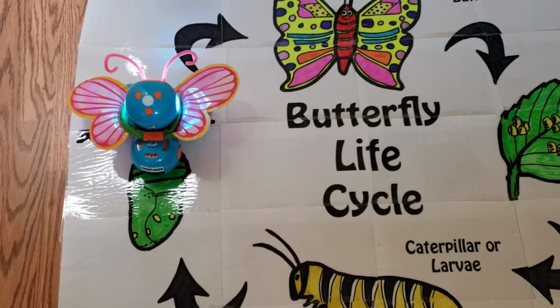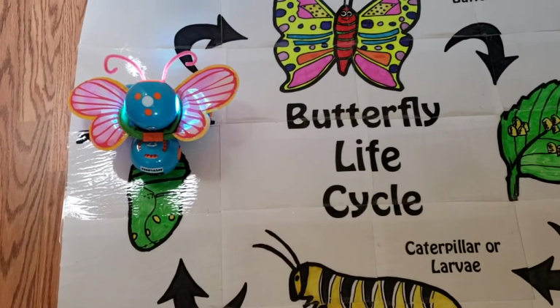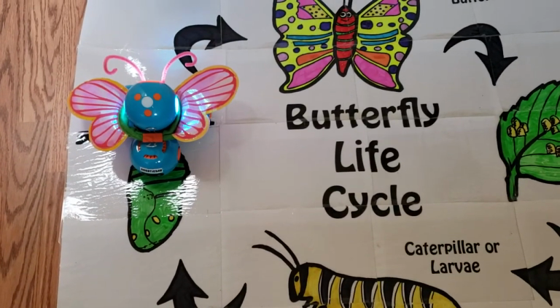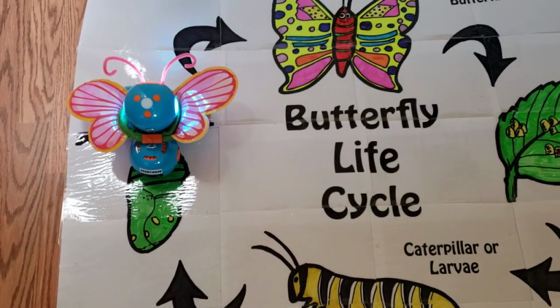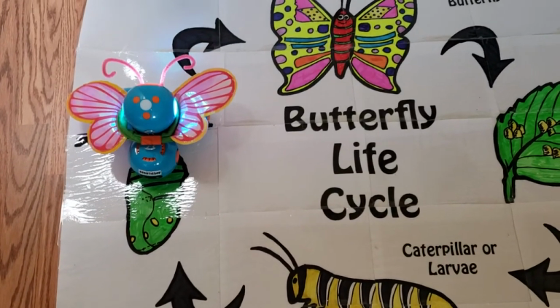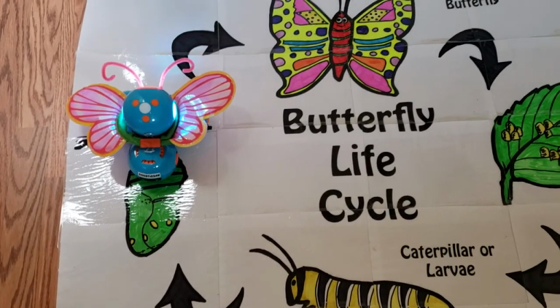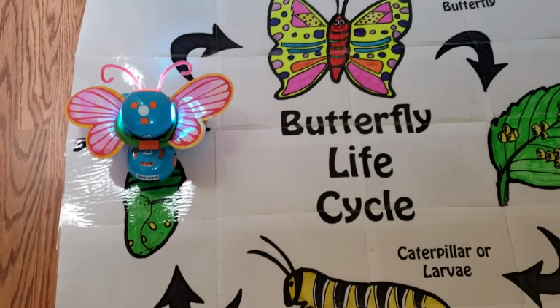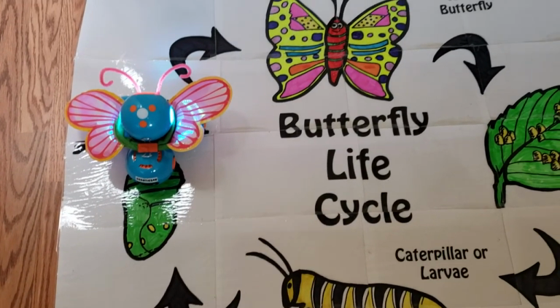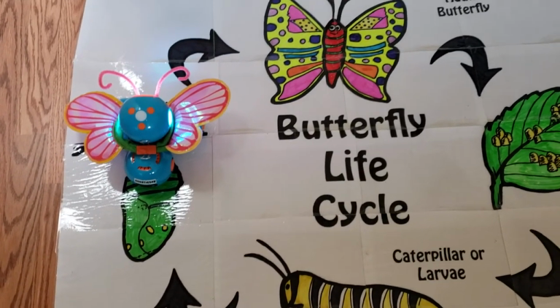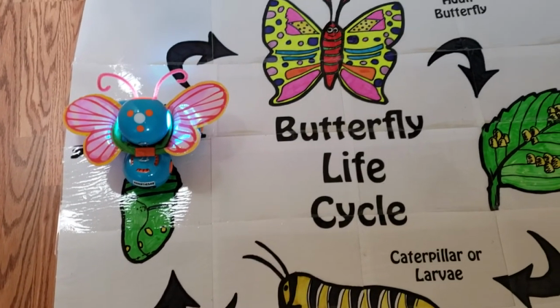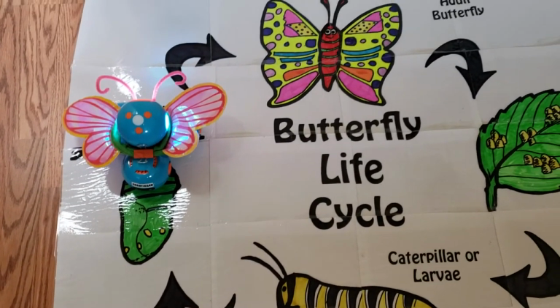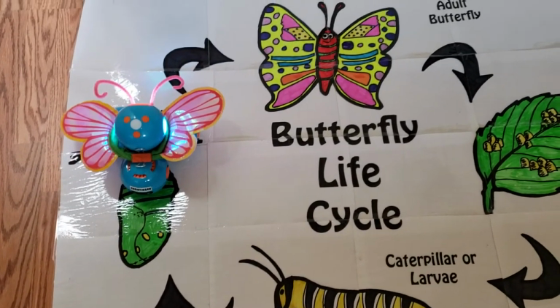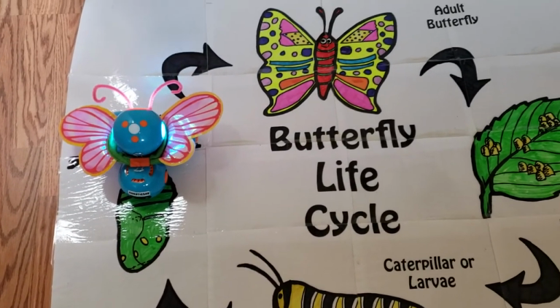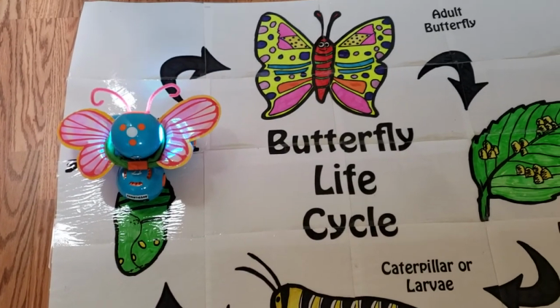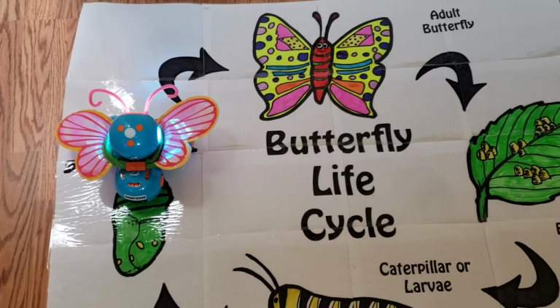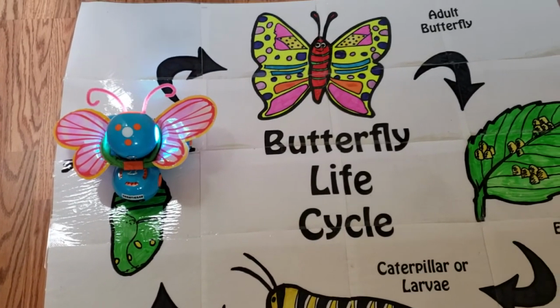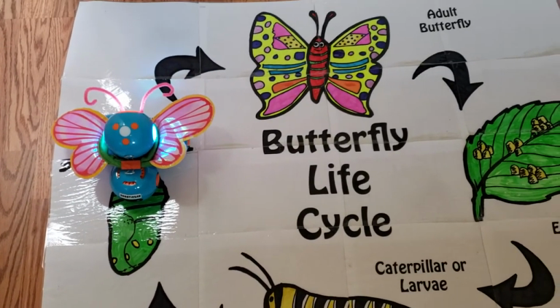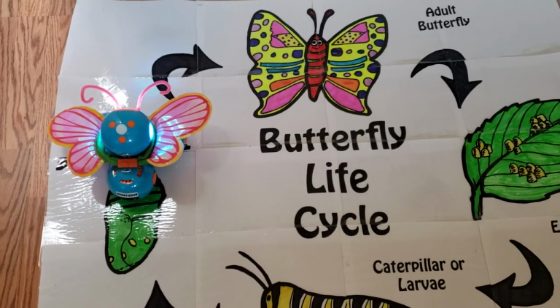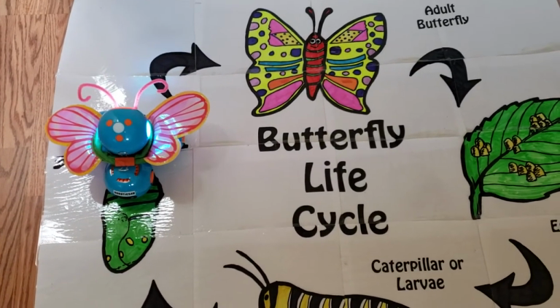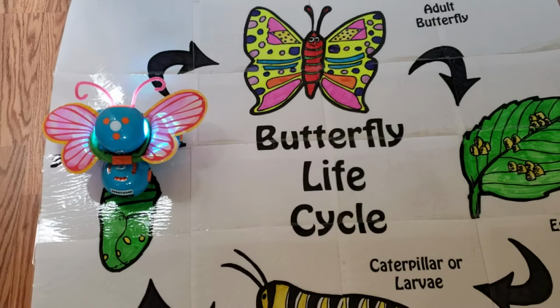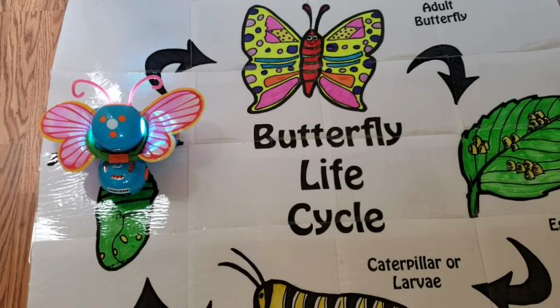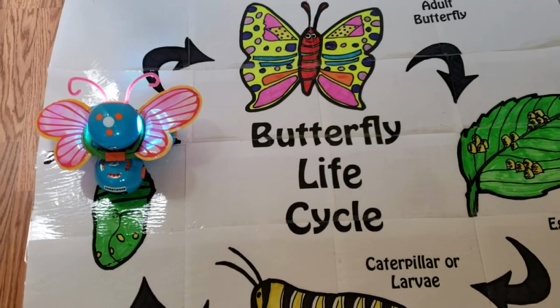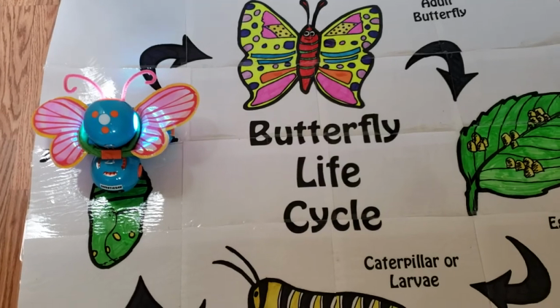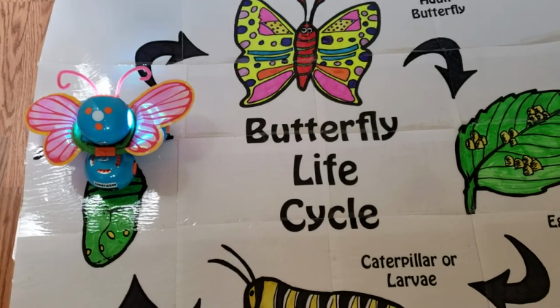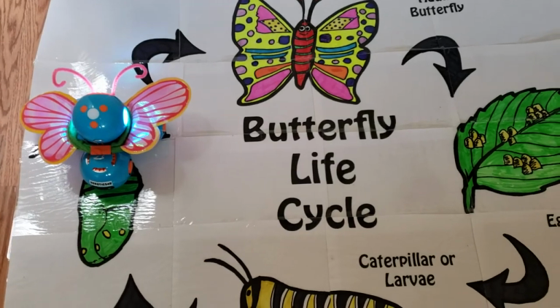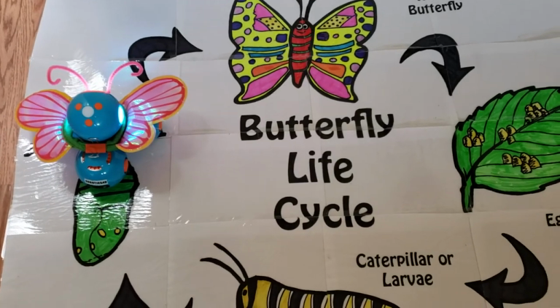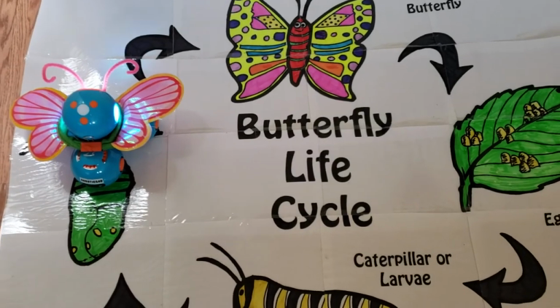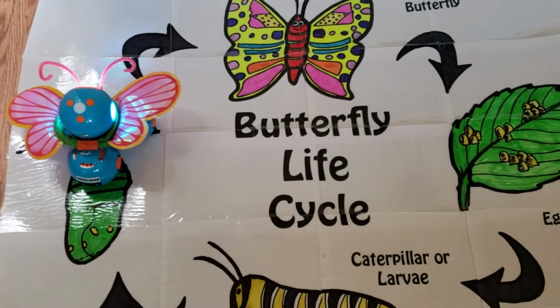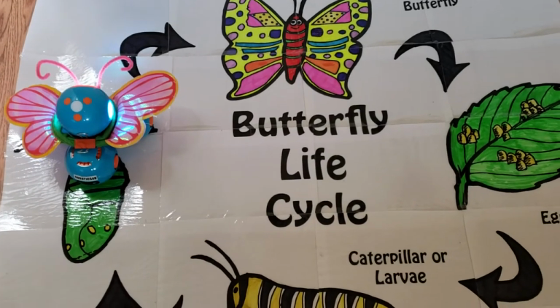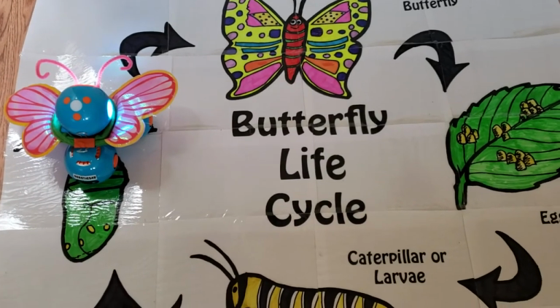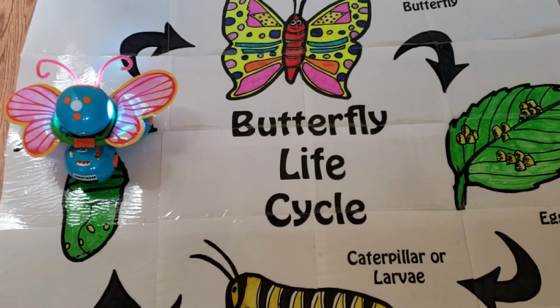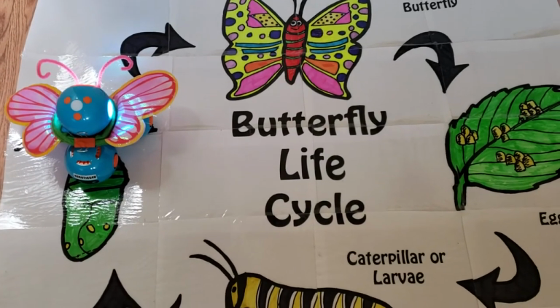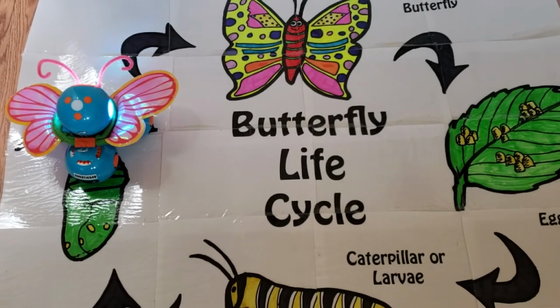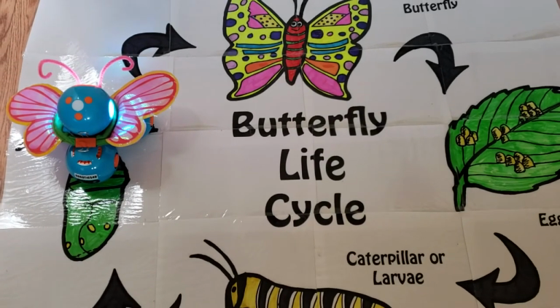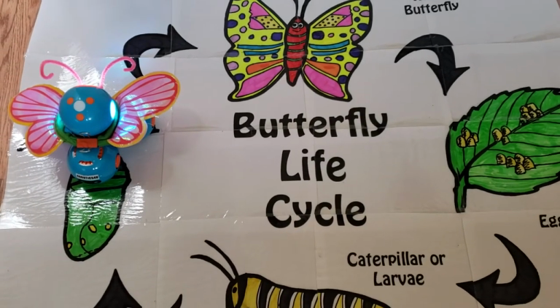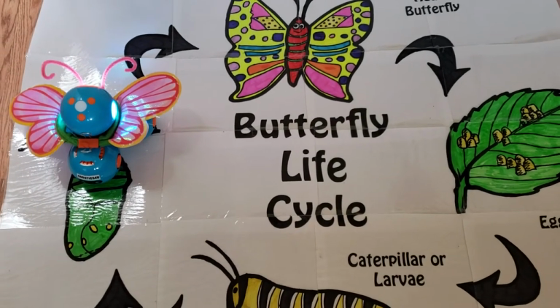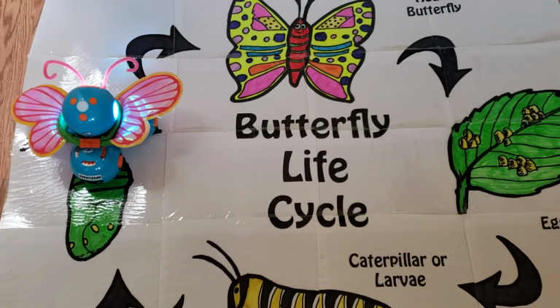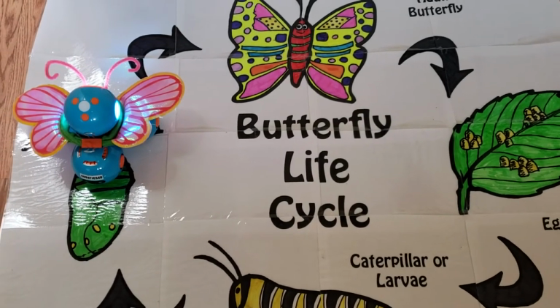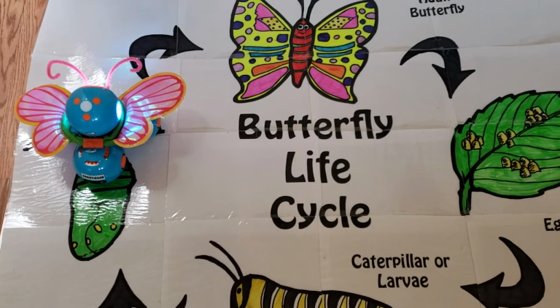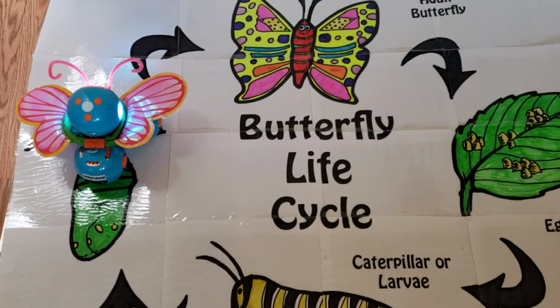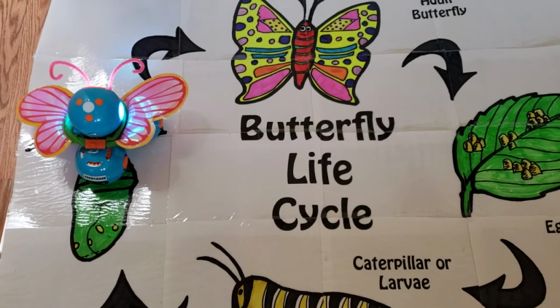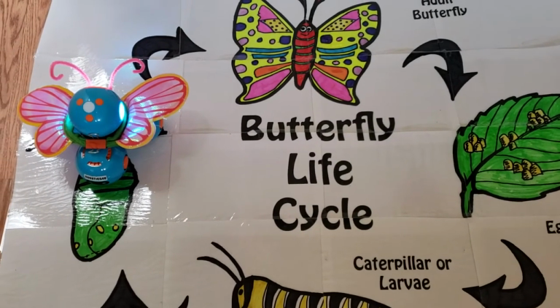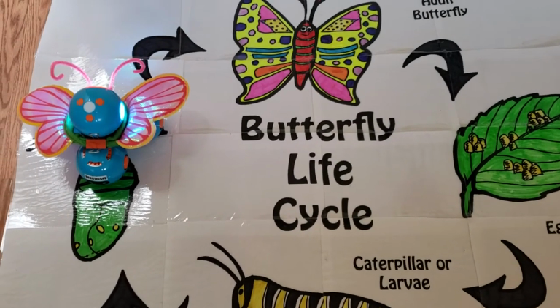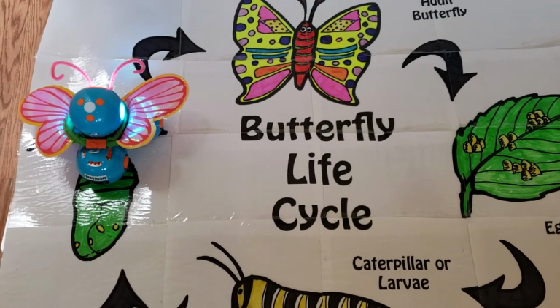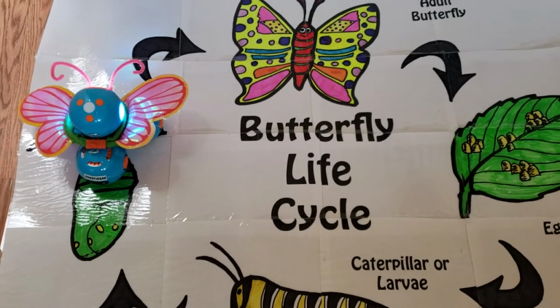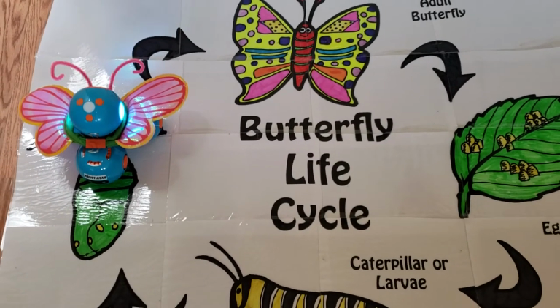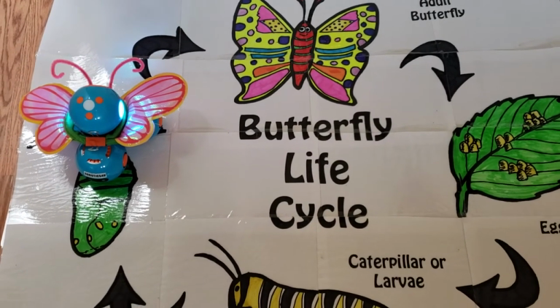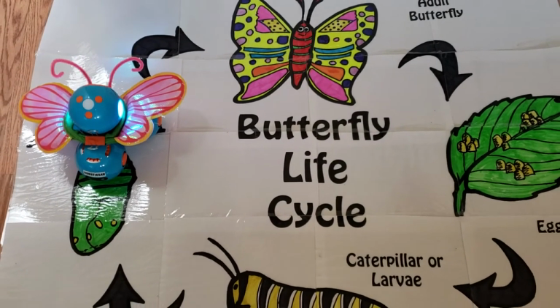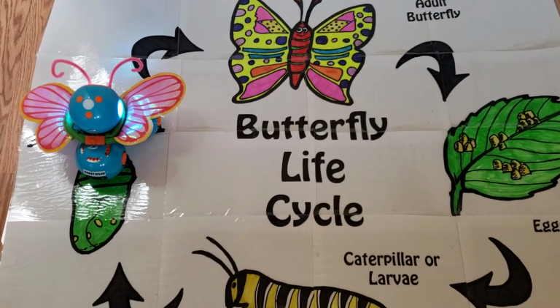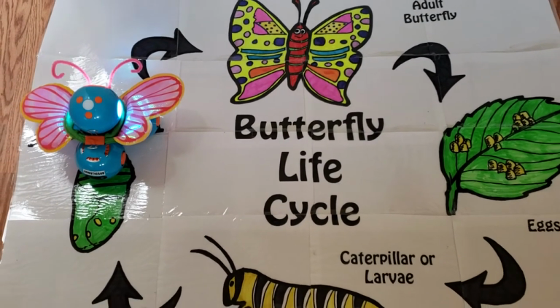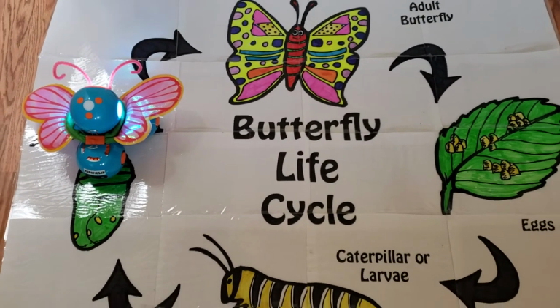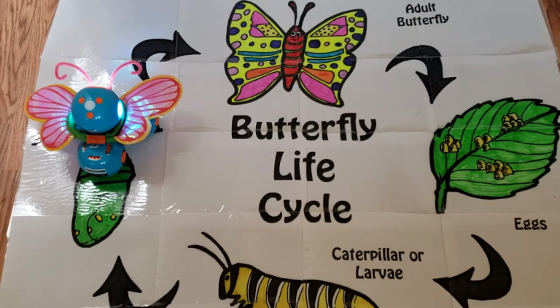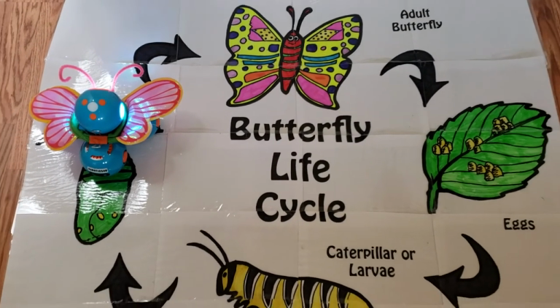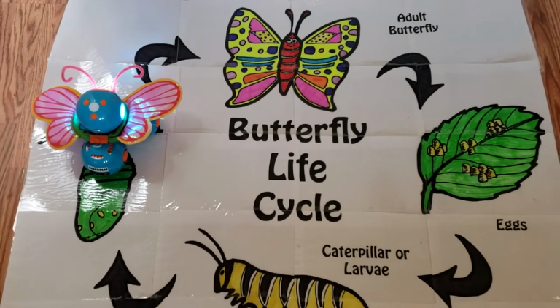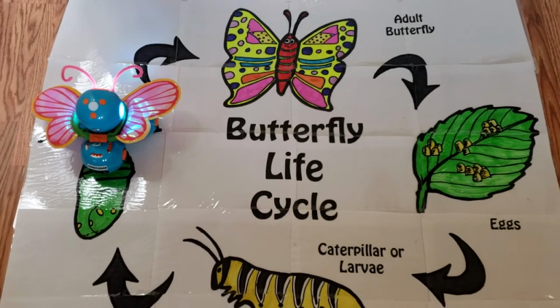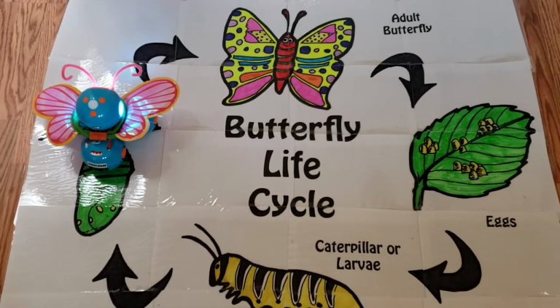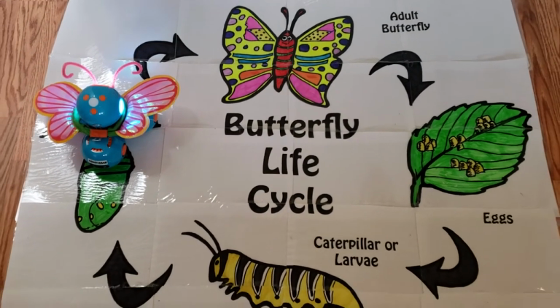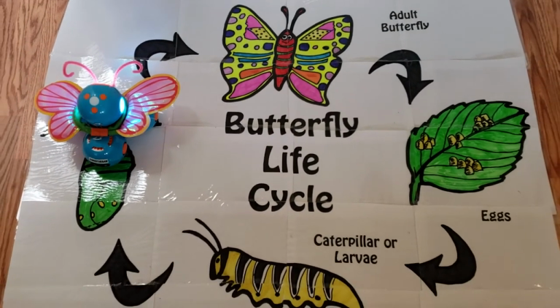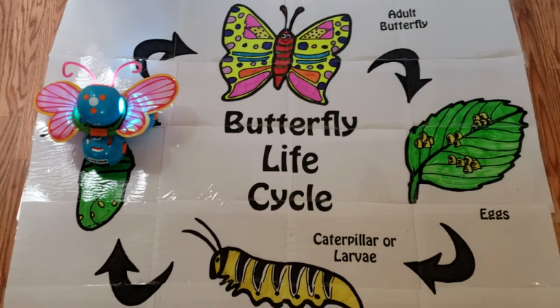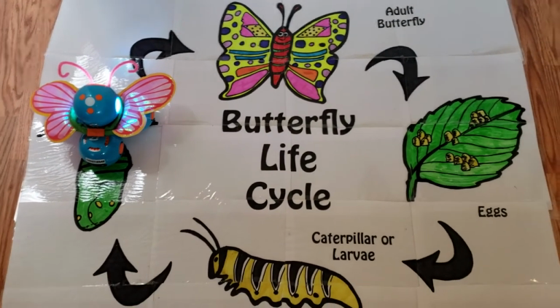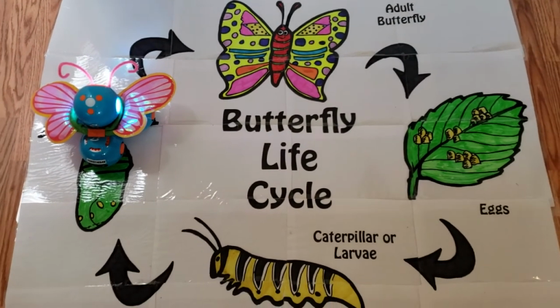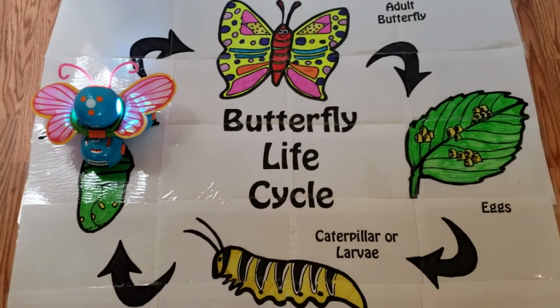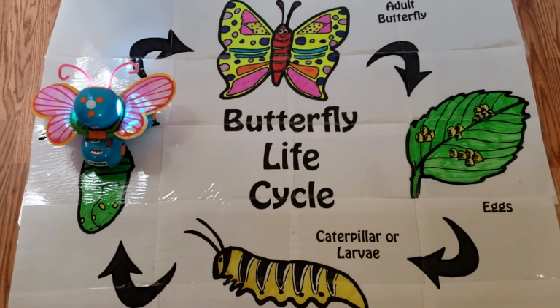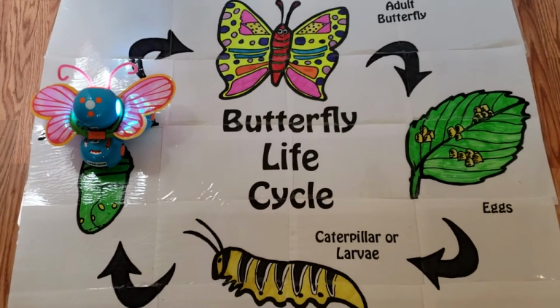This is stage three. This stage is called chrysalis, and the caterpillar is now called a pupa.